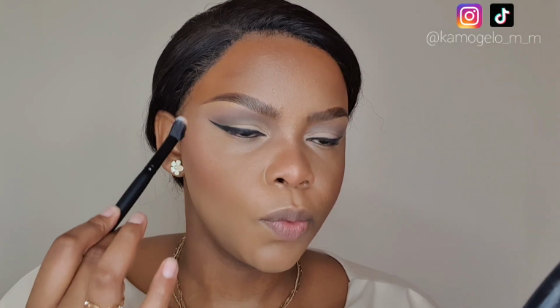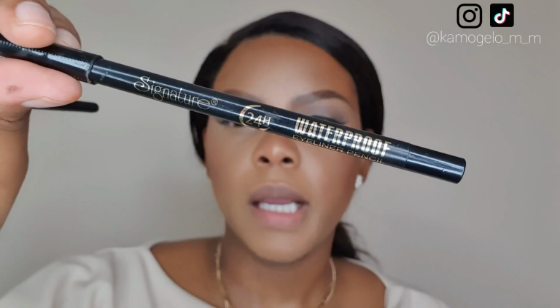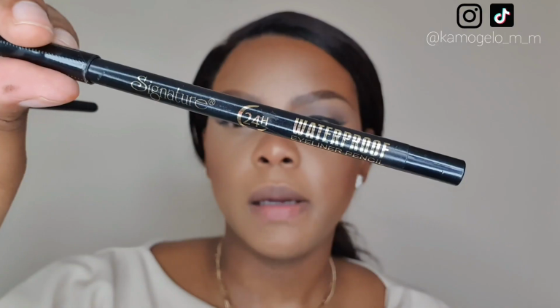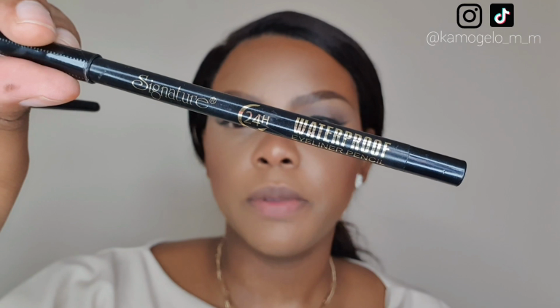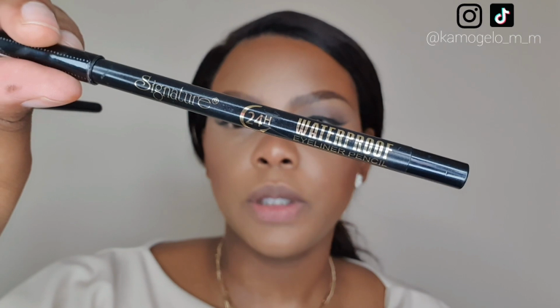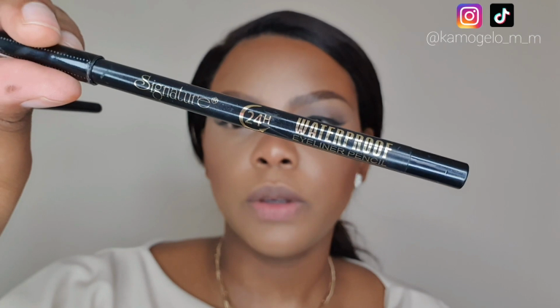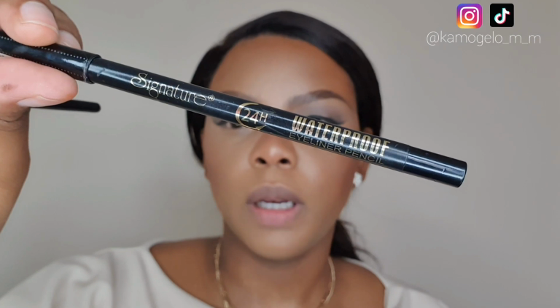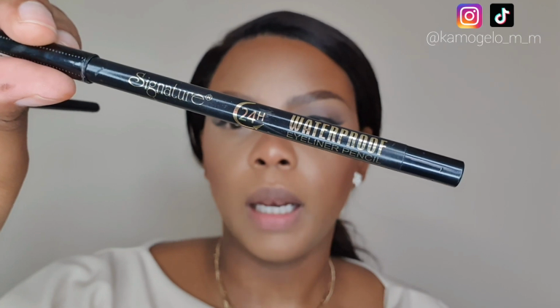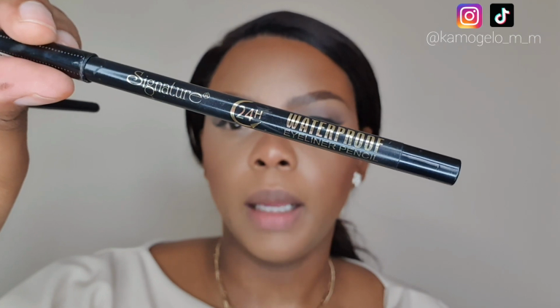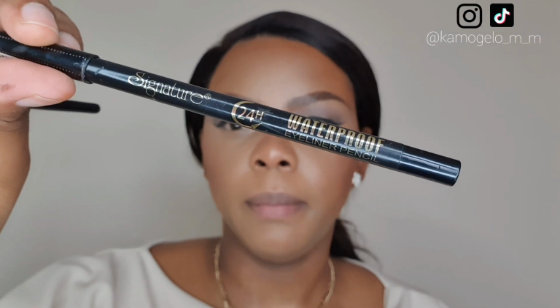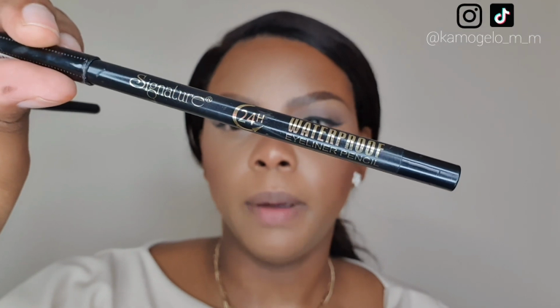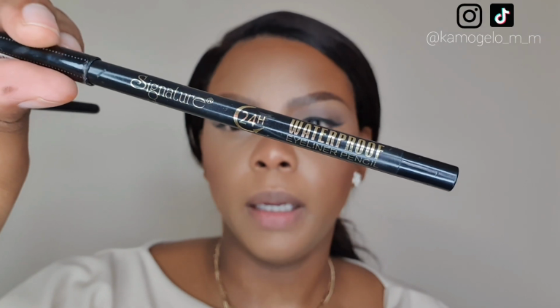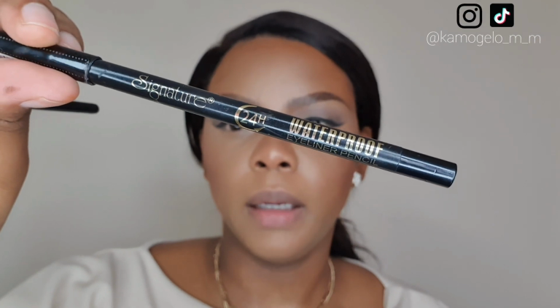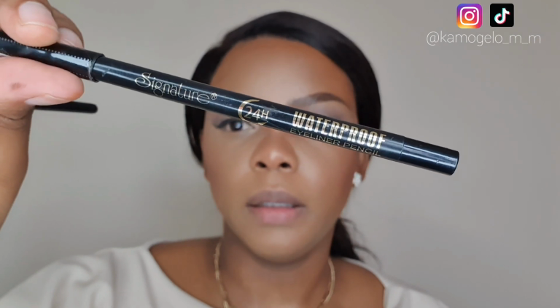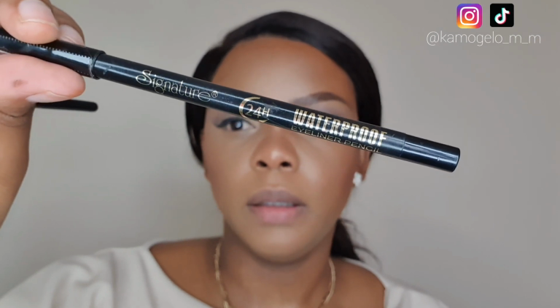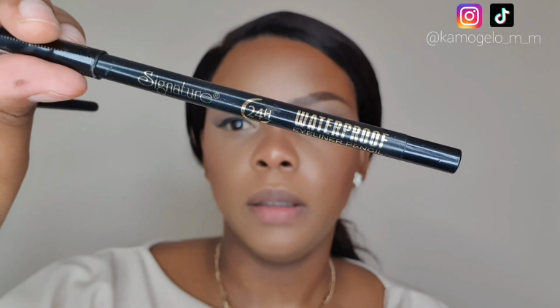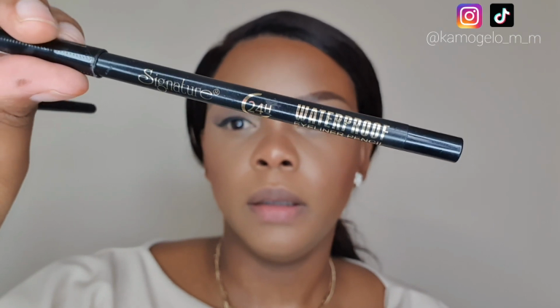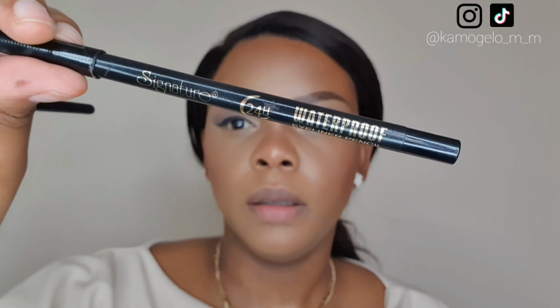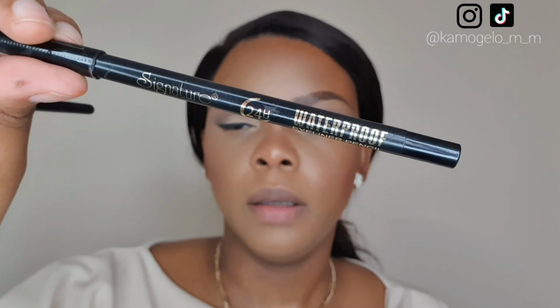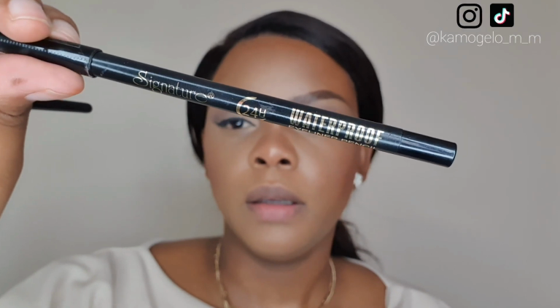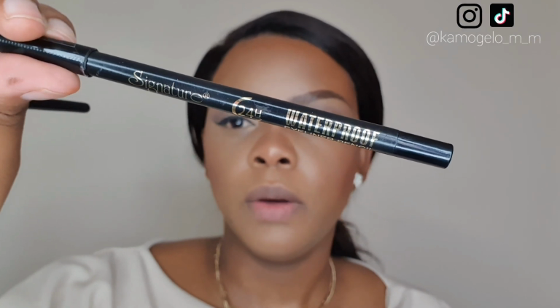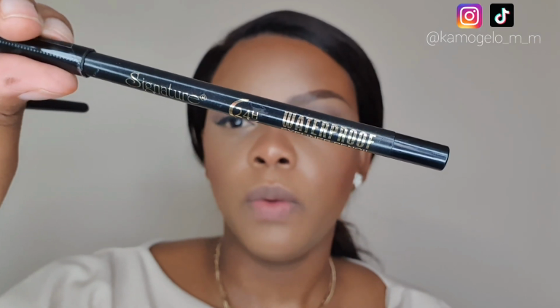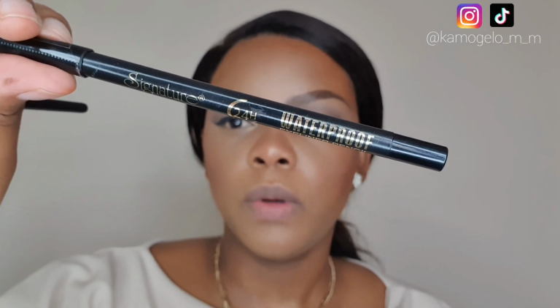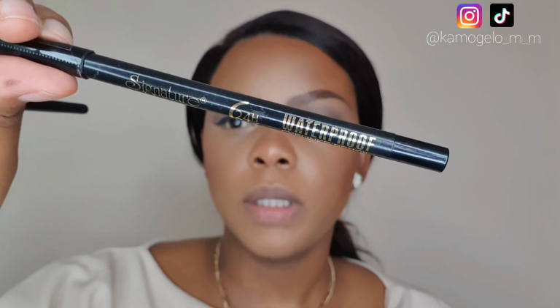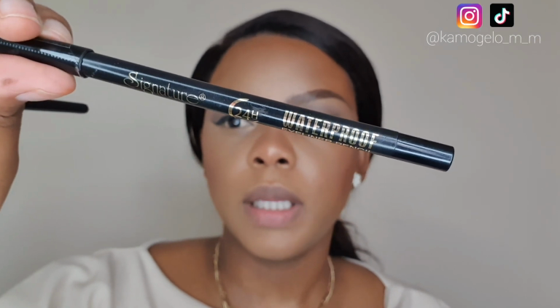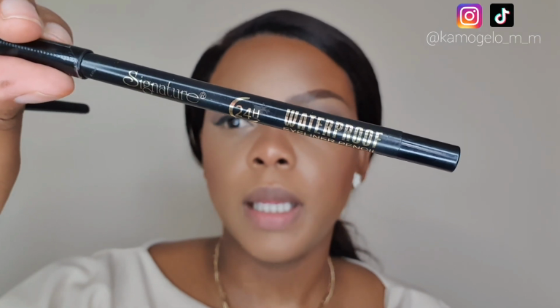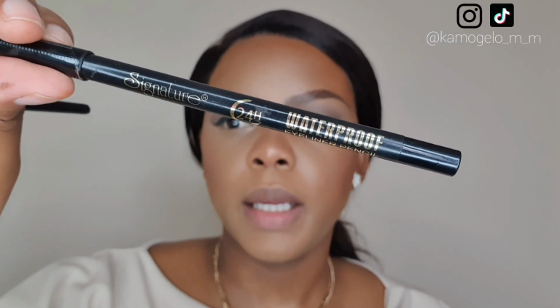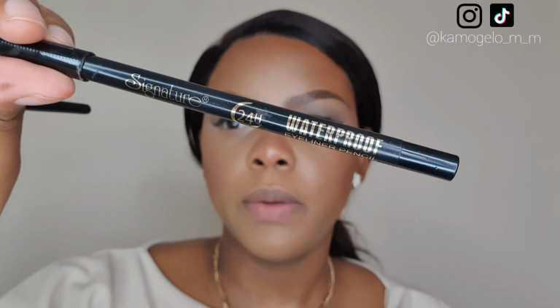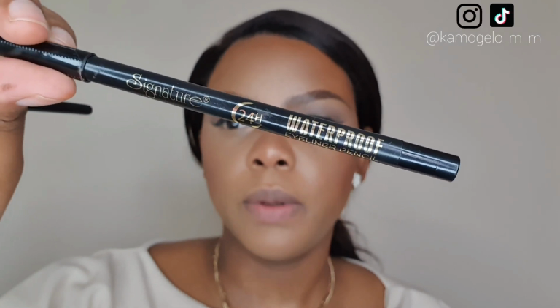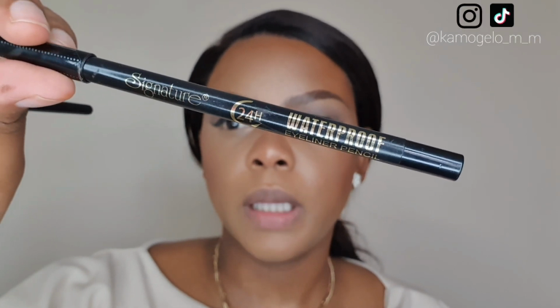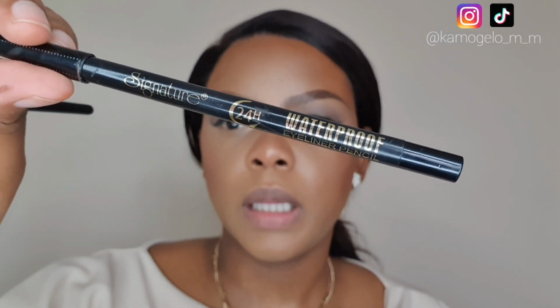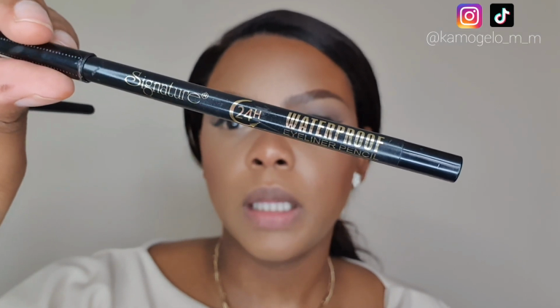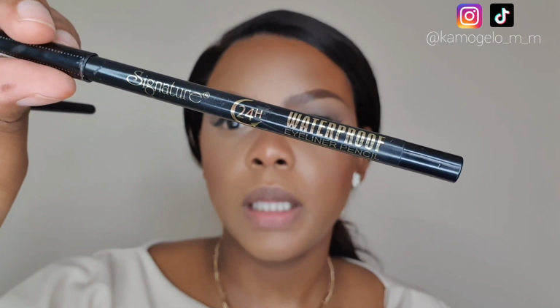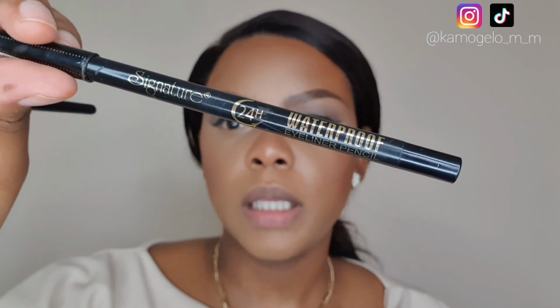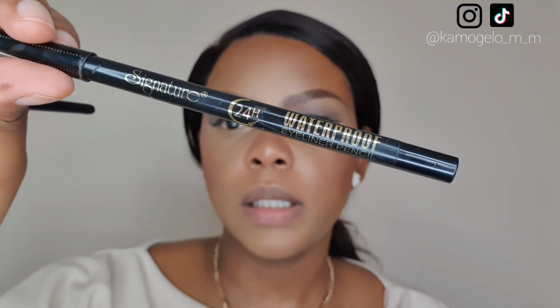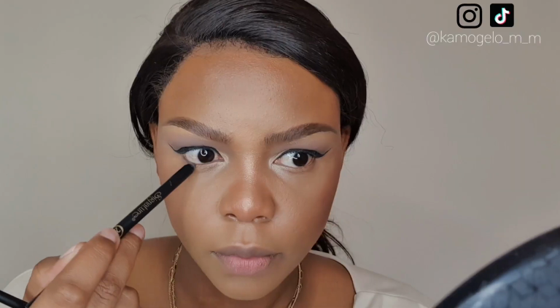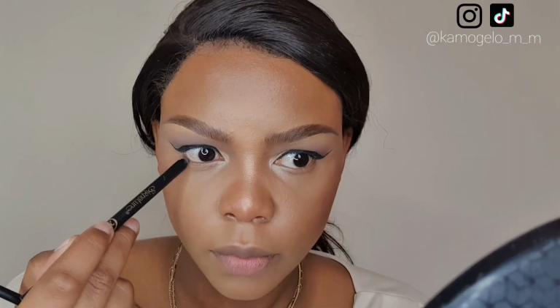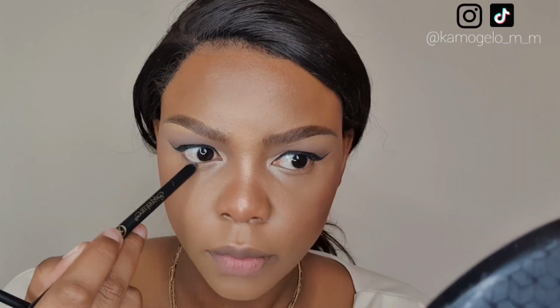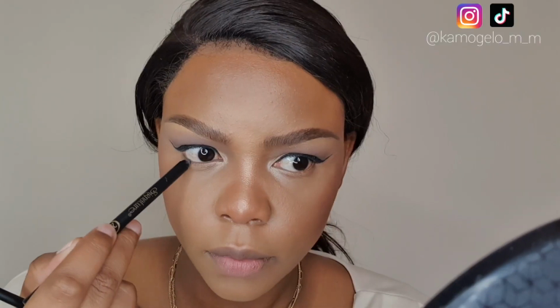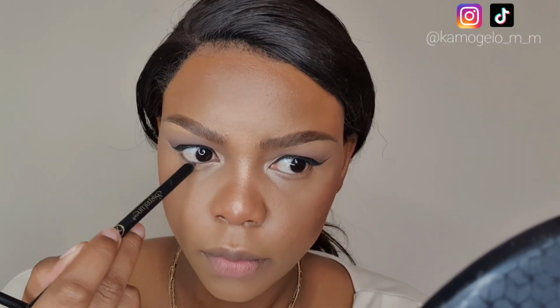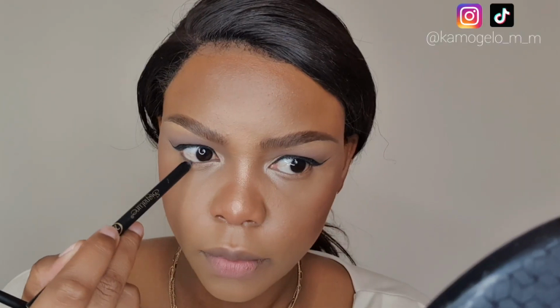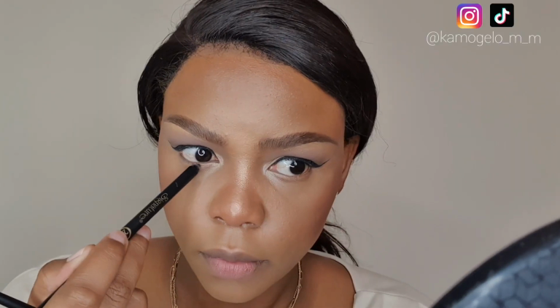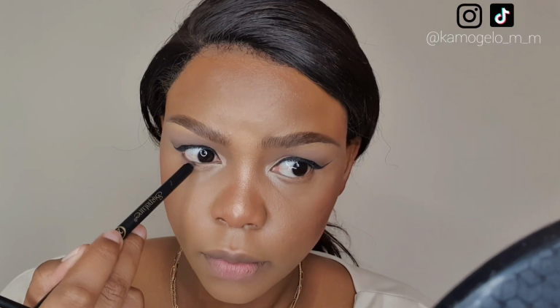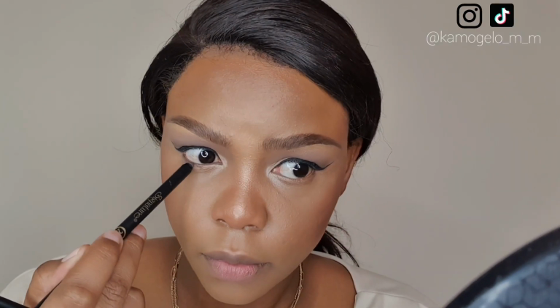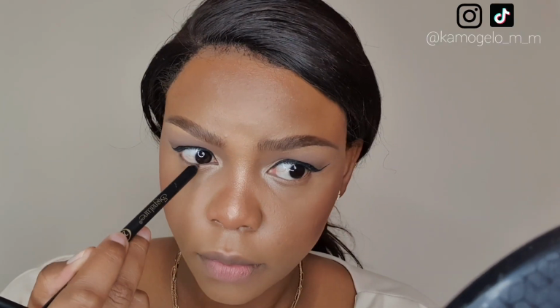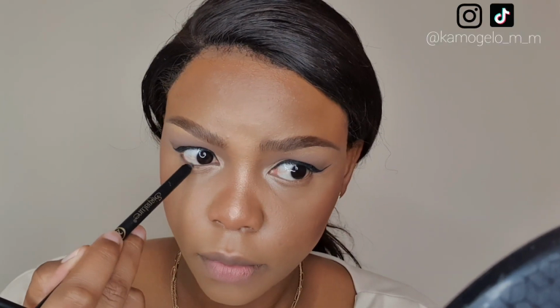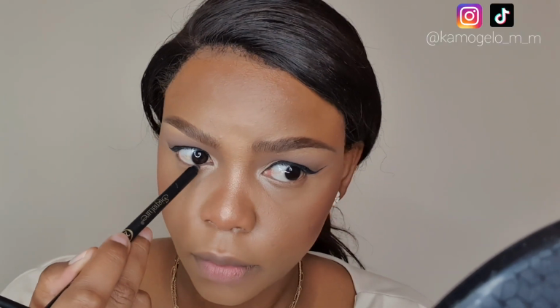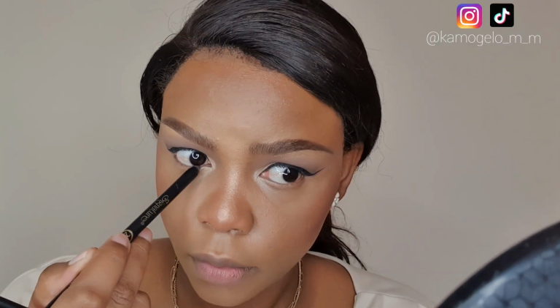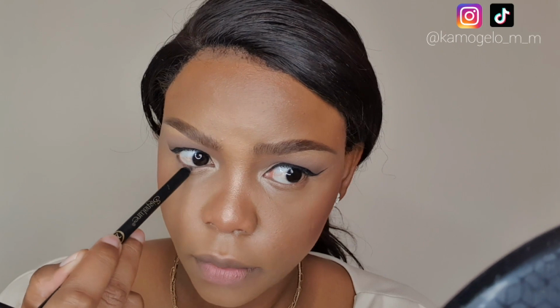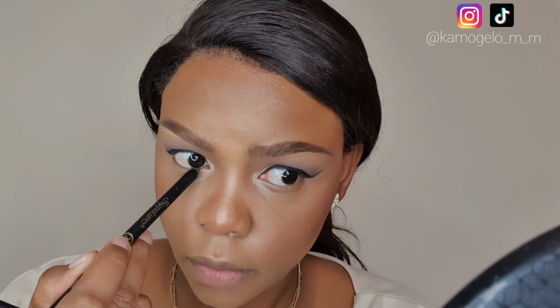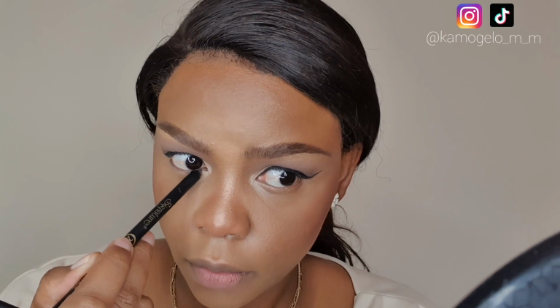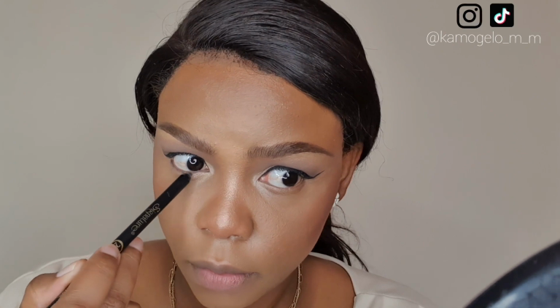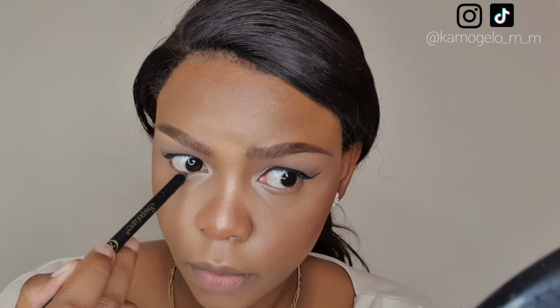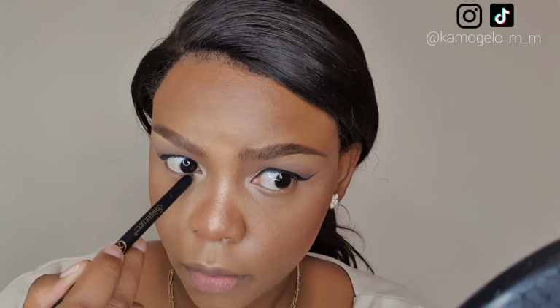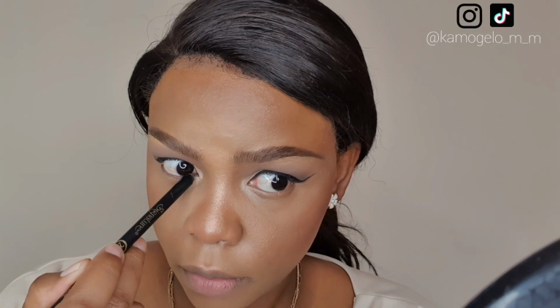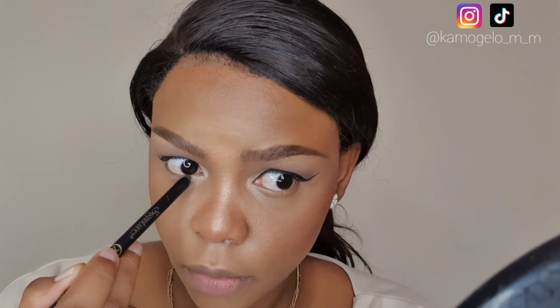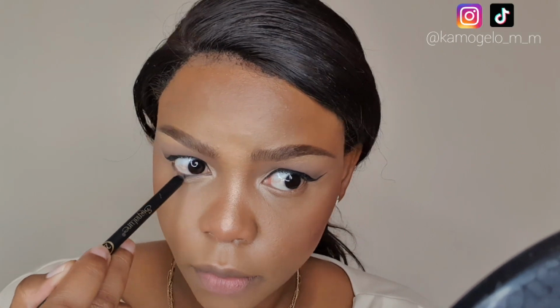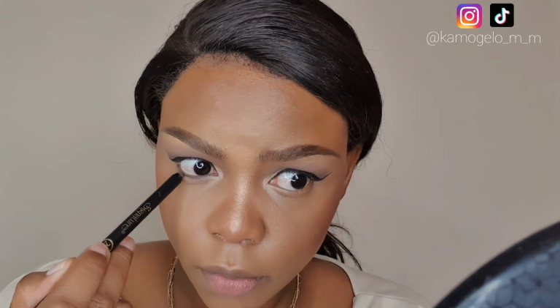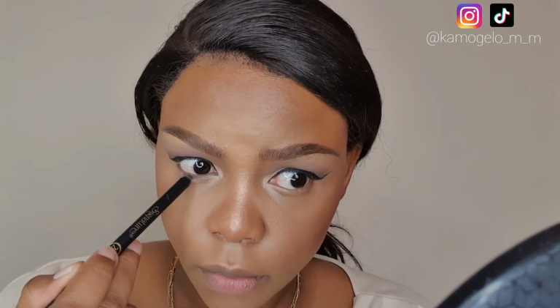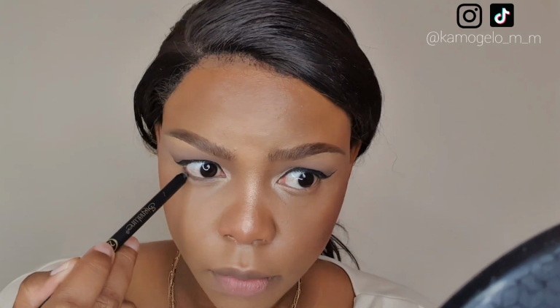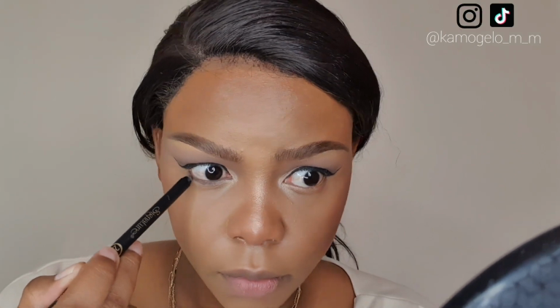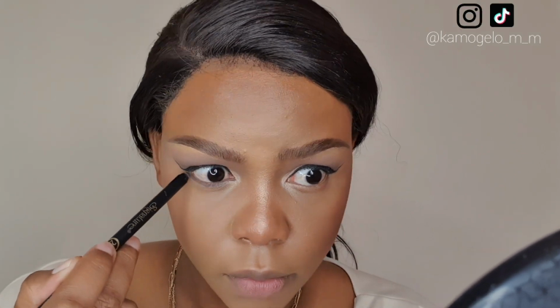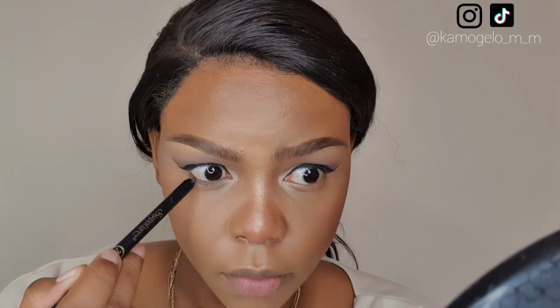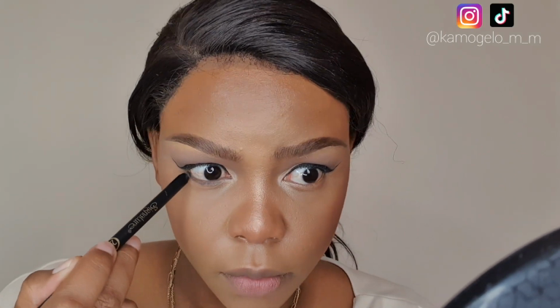I'm going to line my waterline with this waterproof eyeliner pencil from Signature.